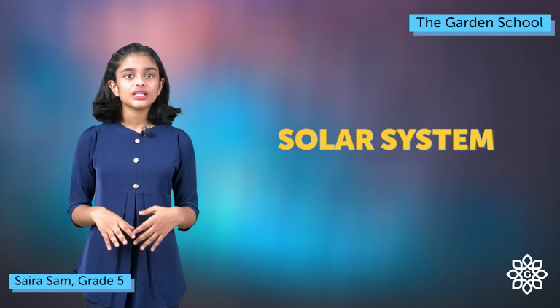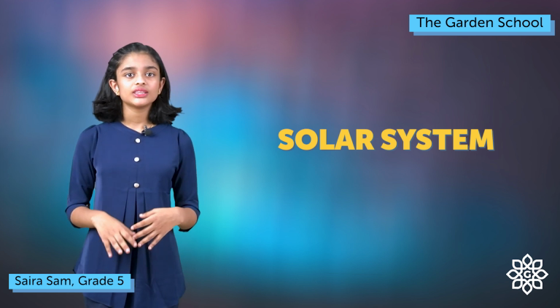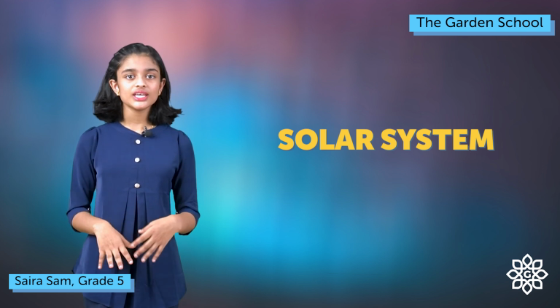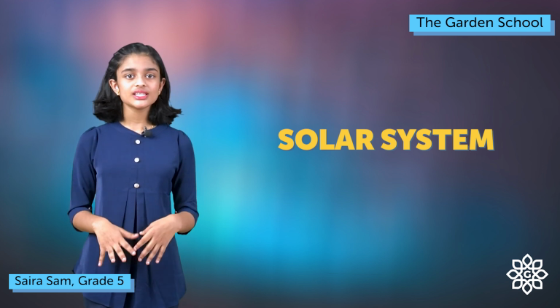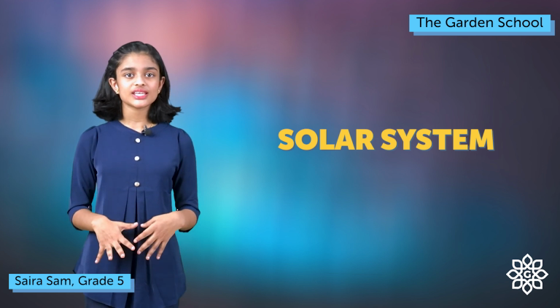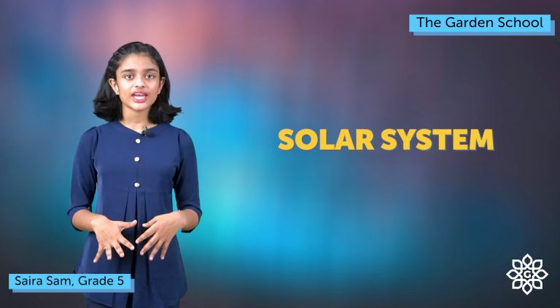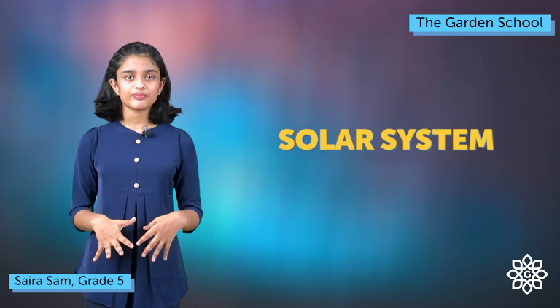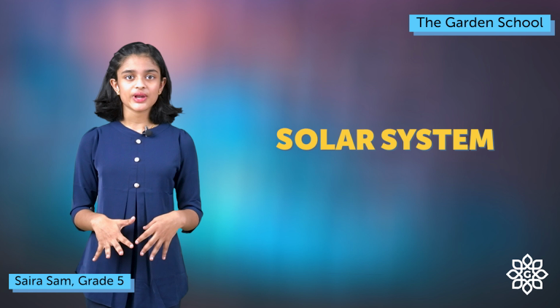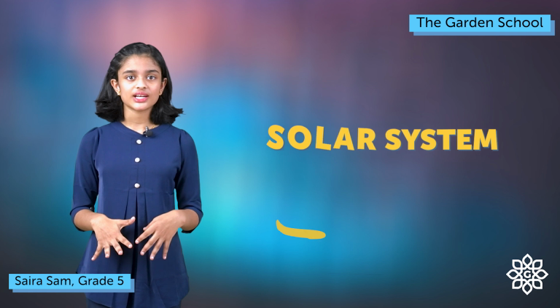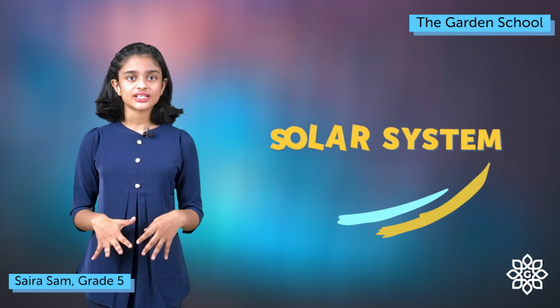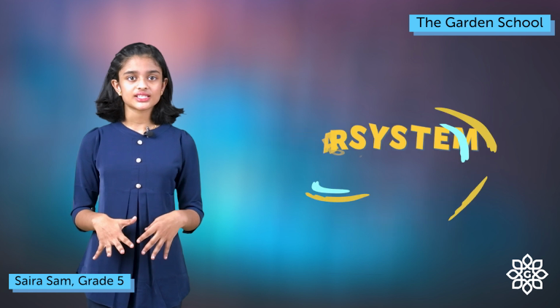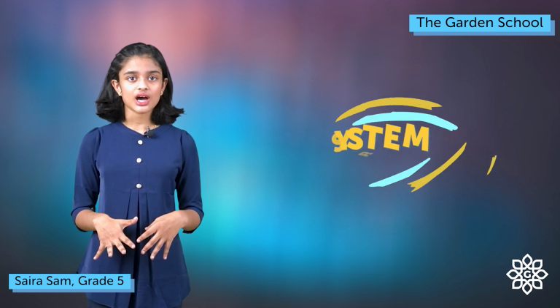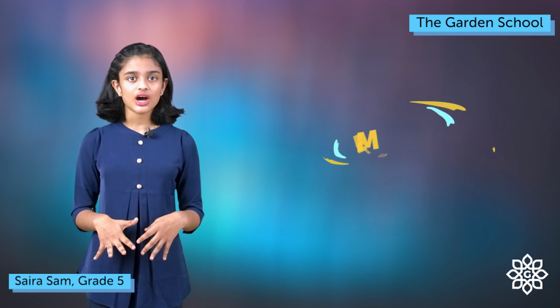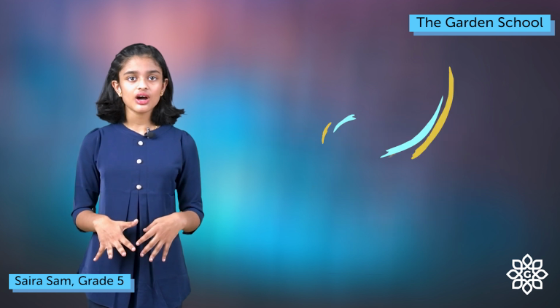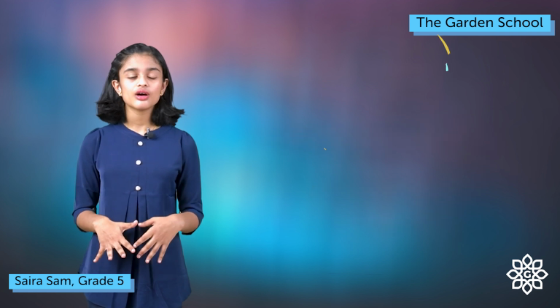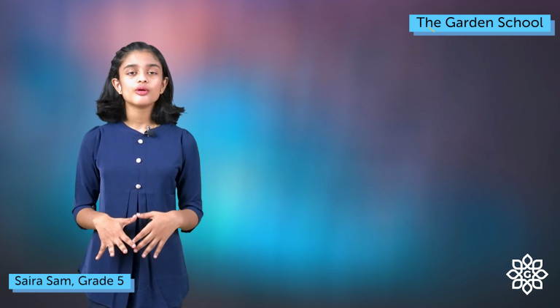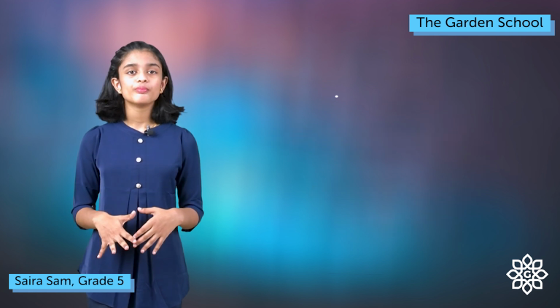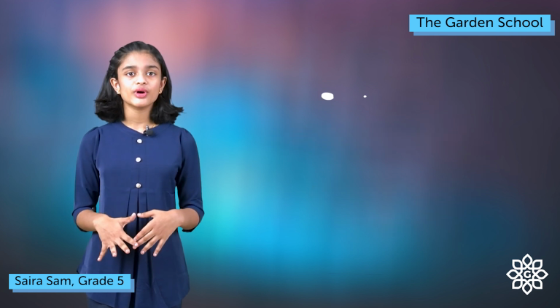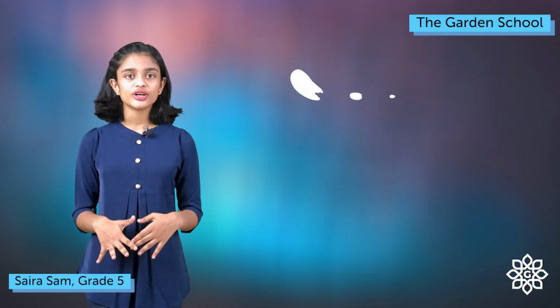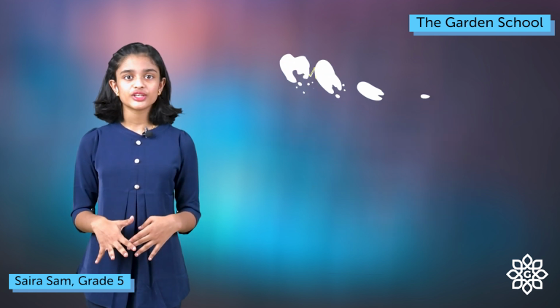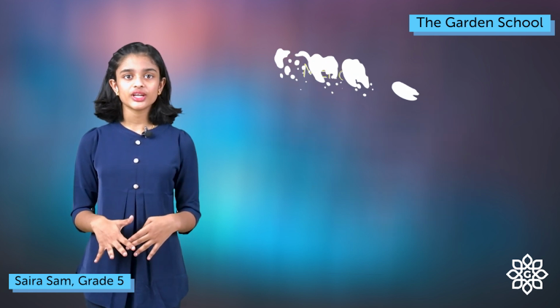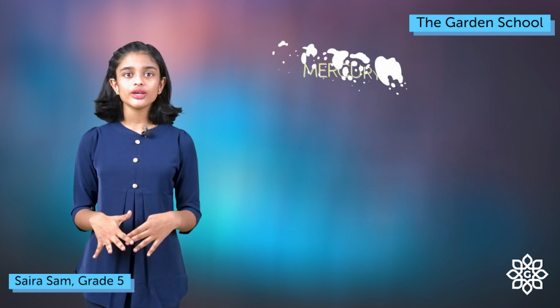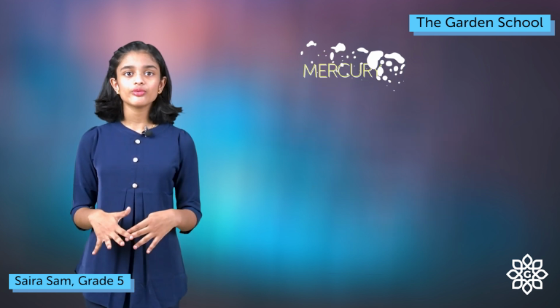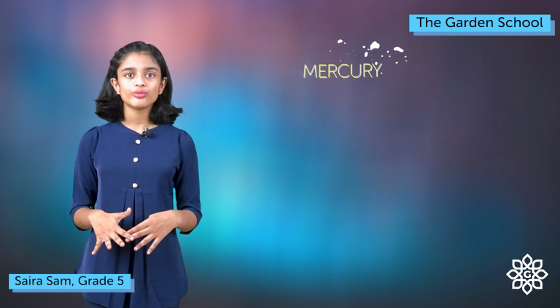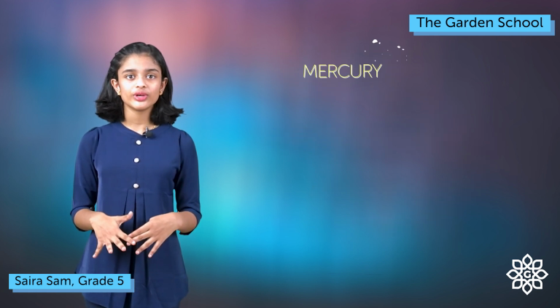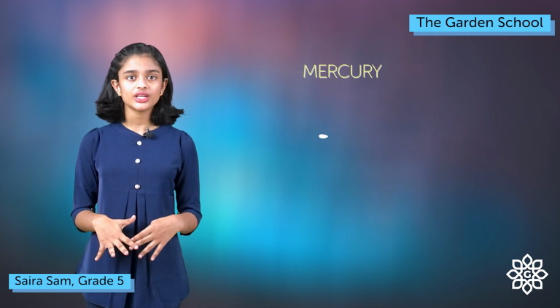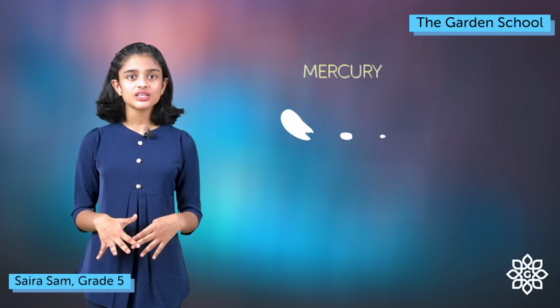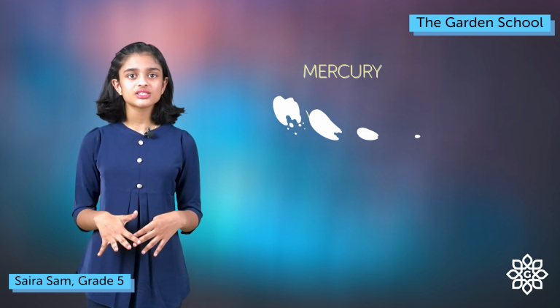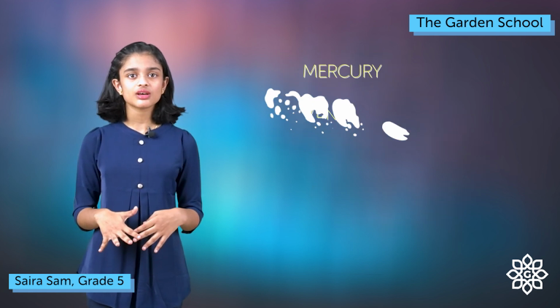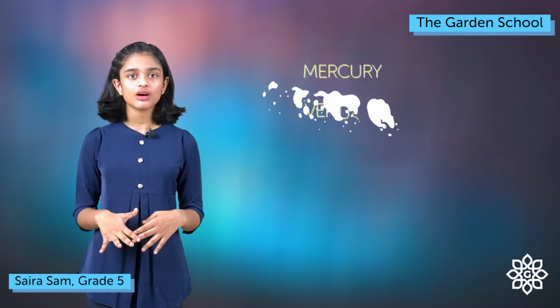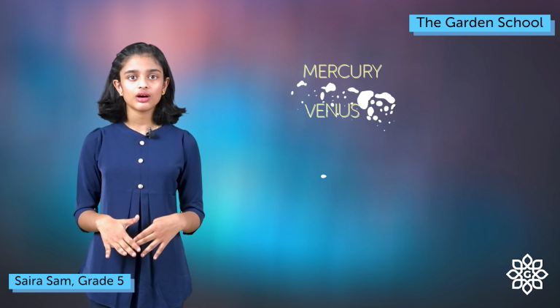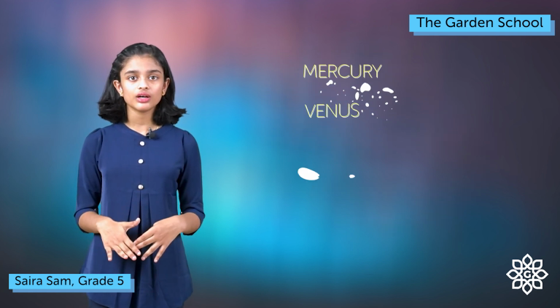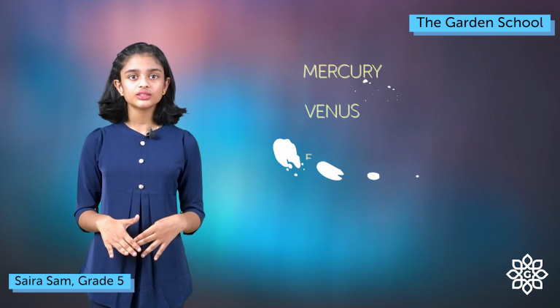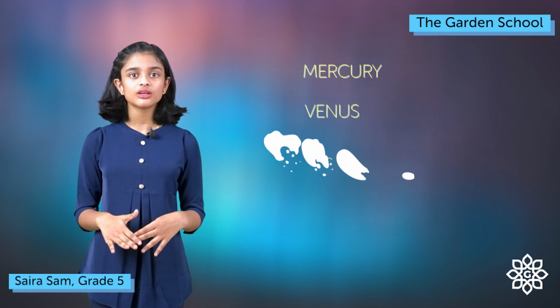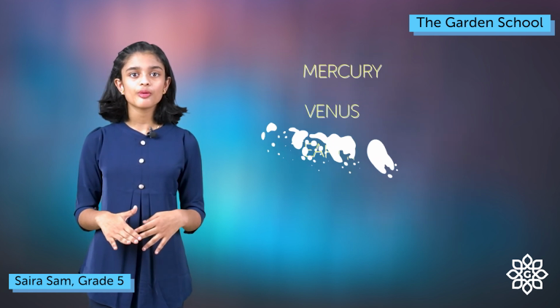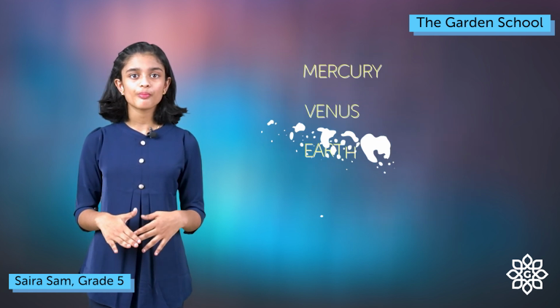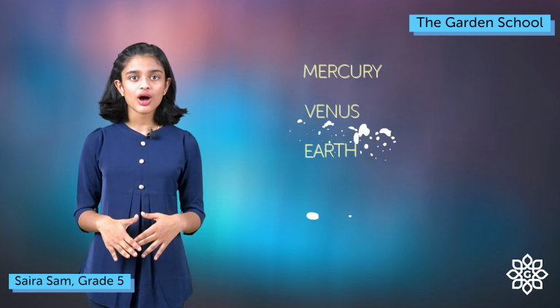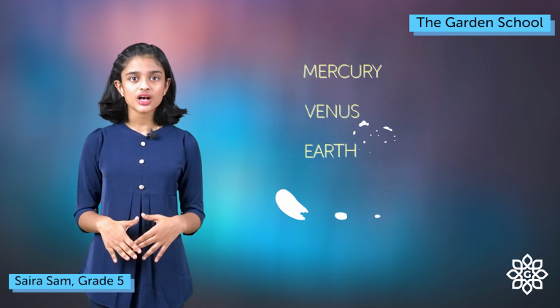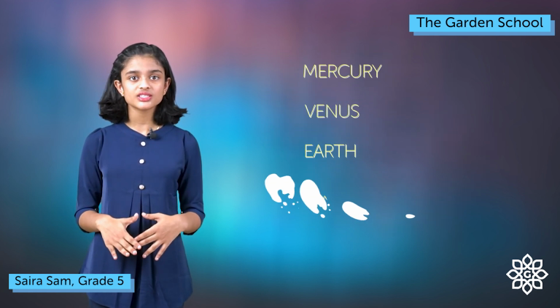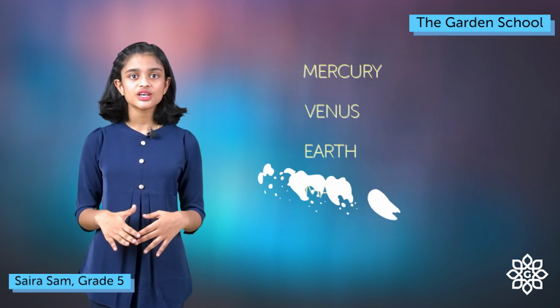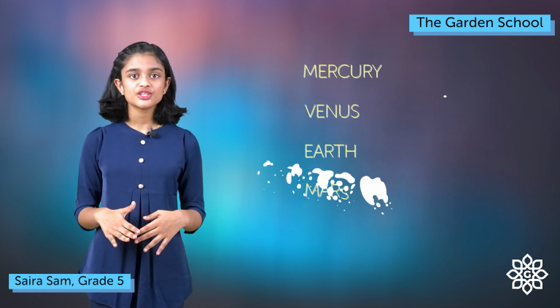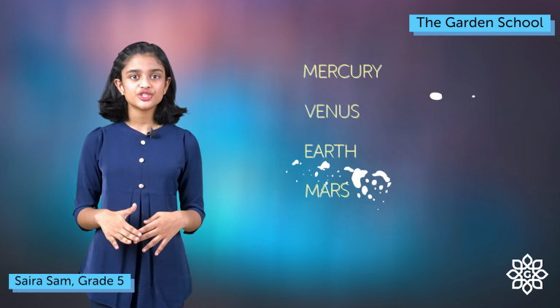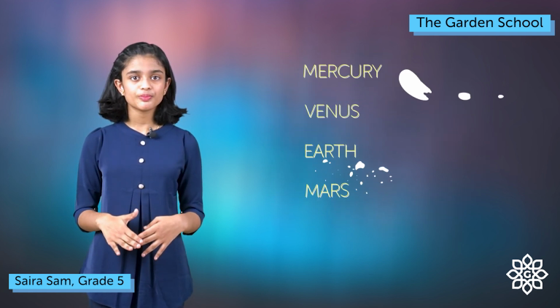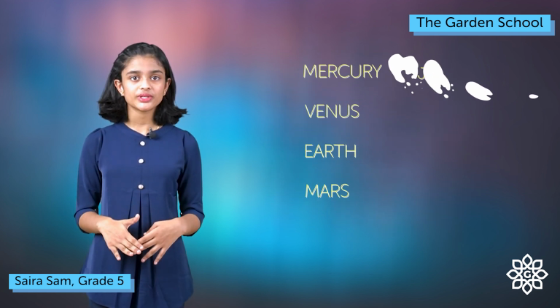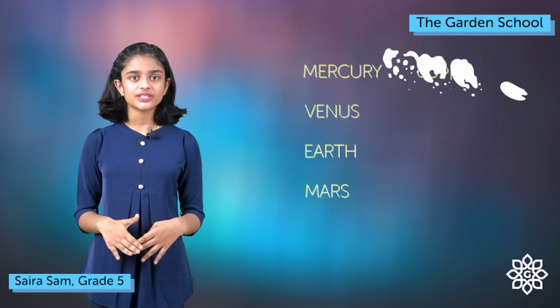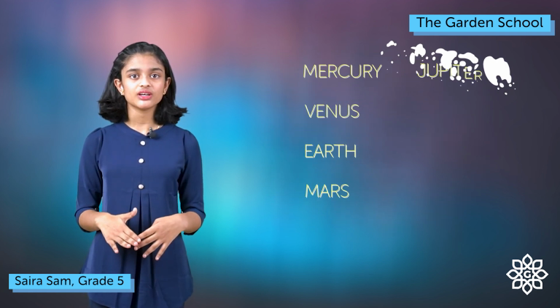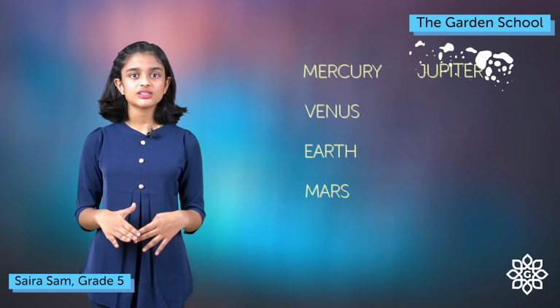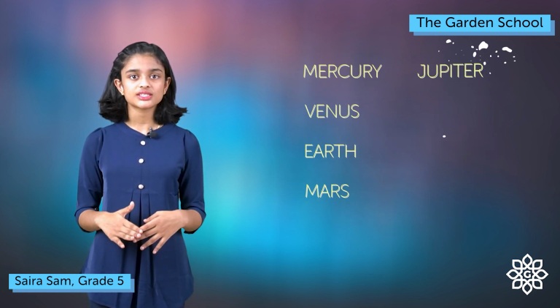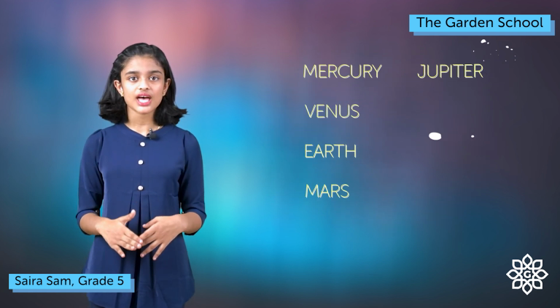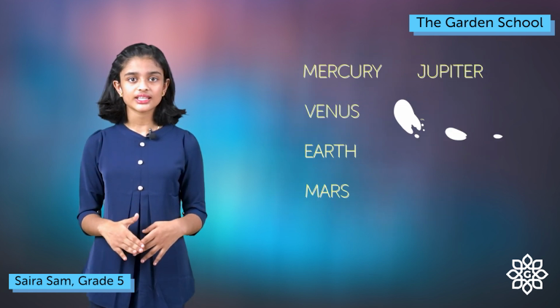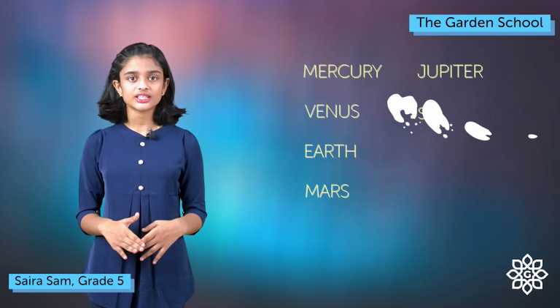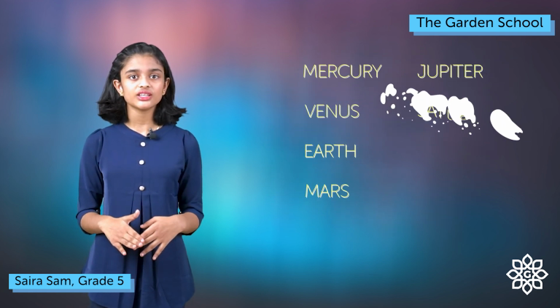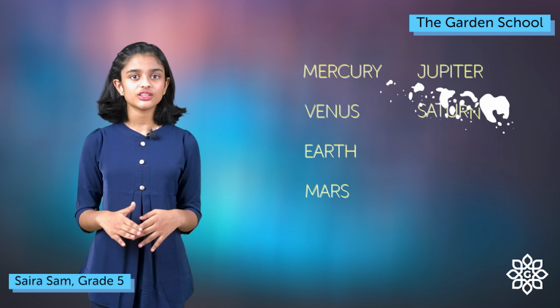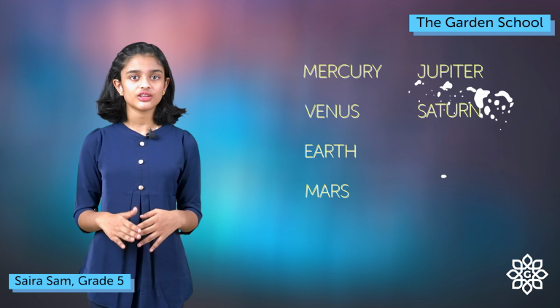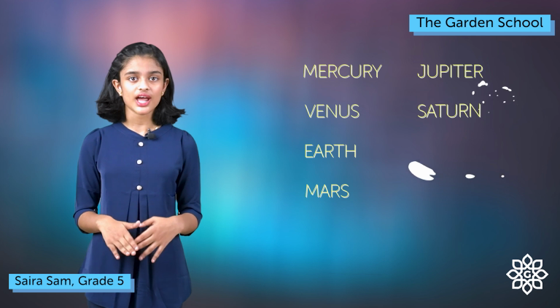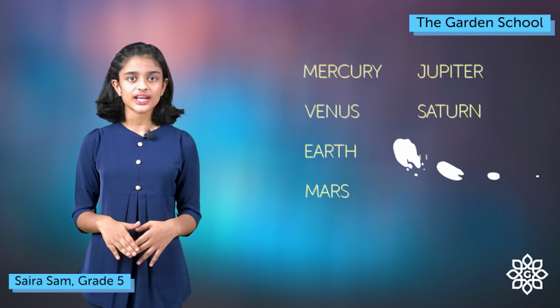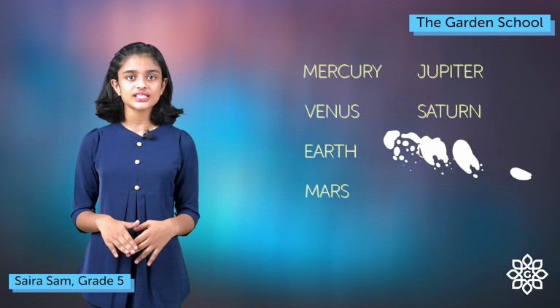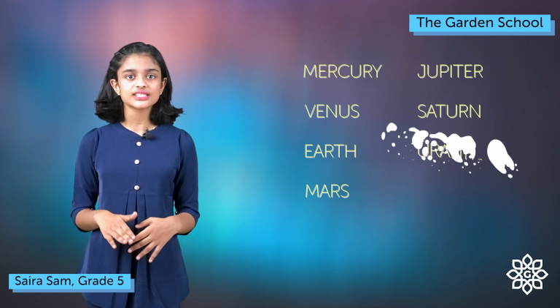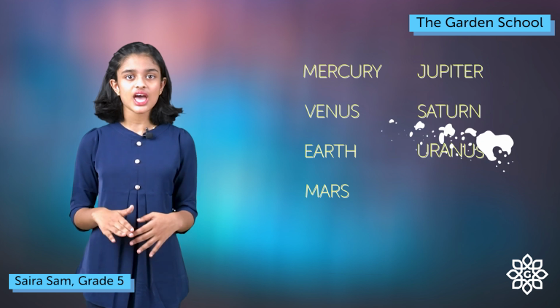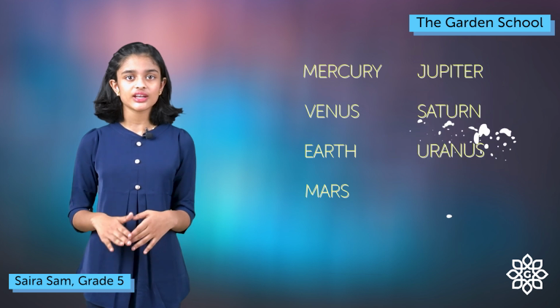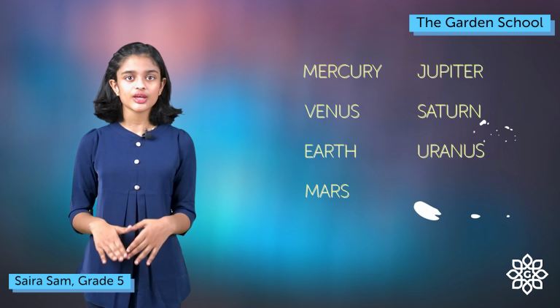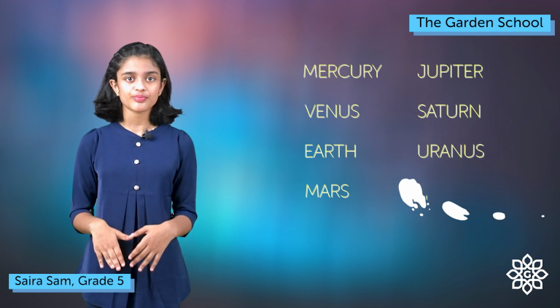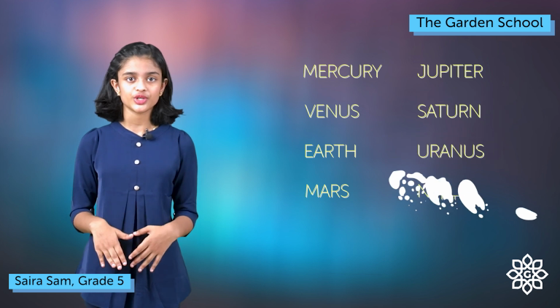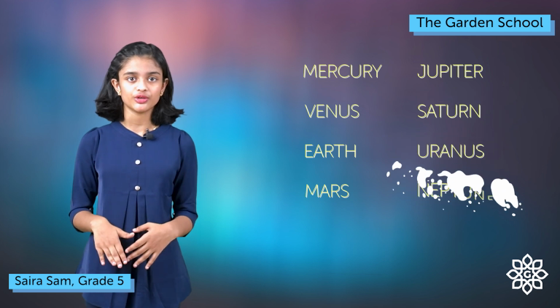These eight planets are Mercury, Venus, Earth, Mars, Jupiter, Saturn, Uranus and Neptune.